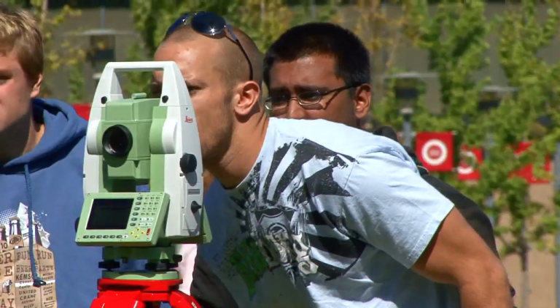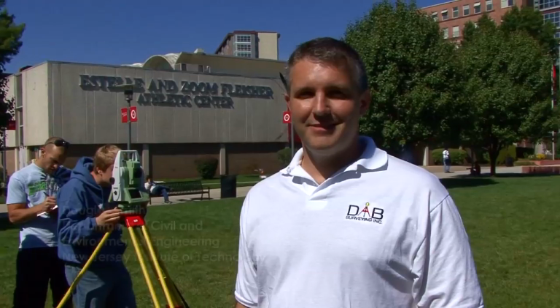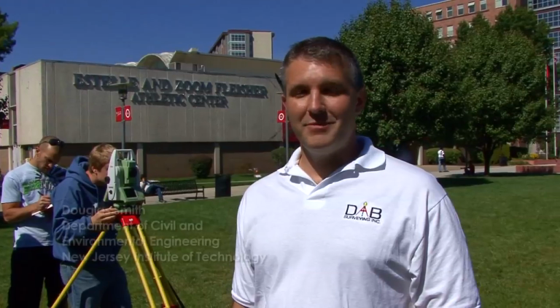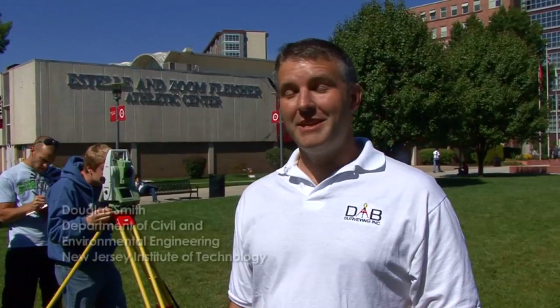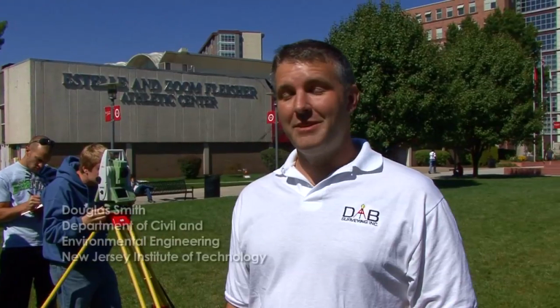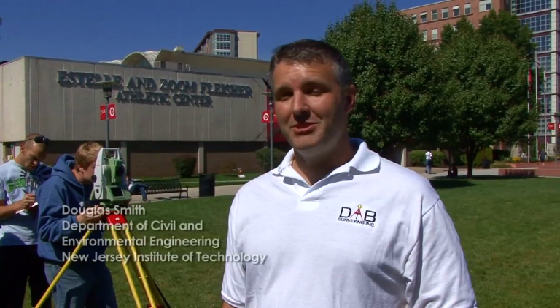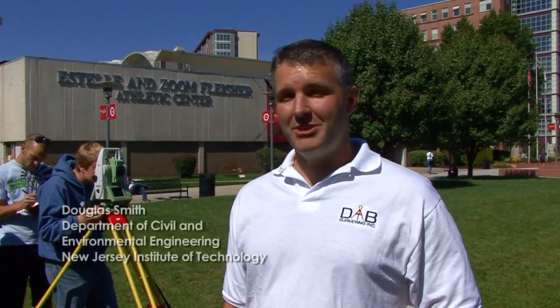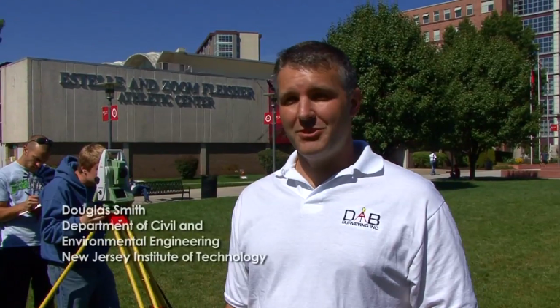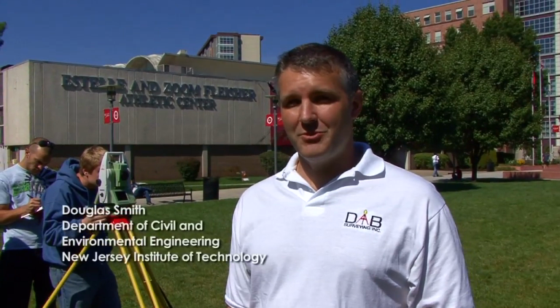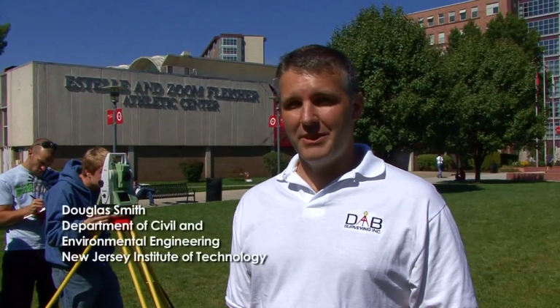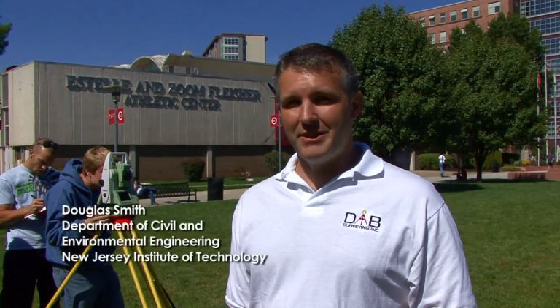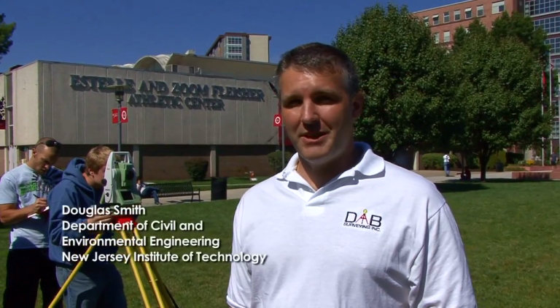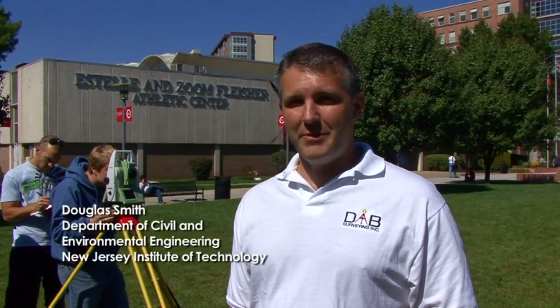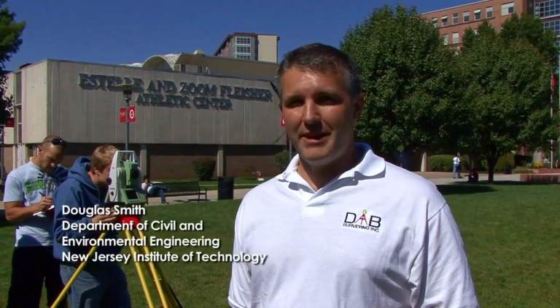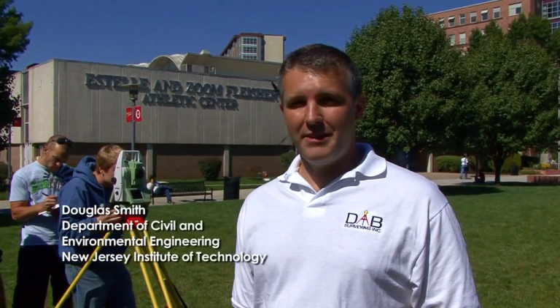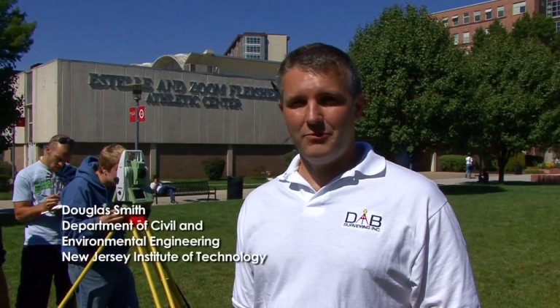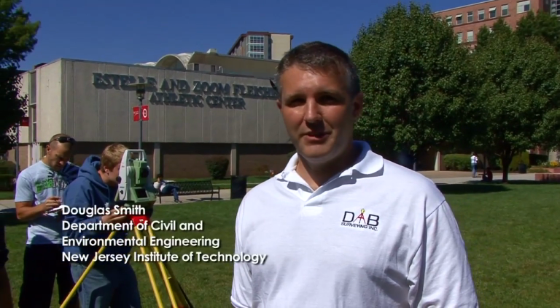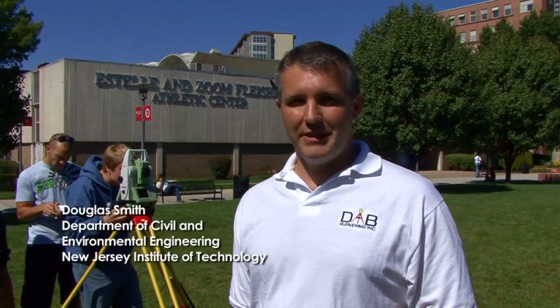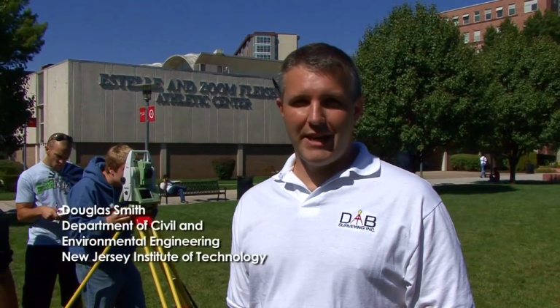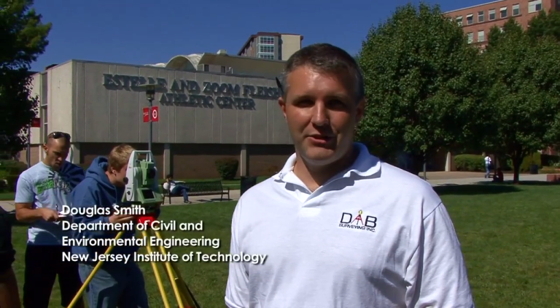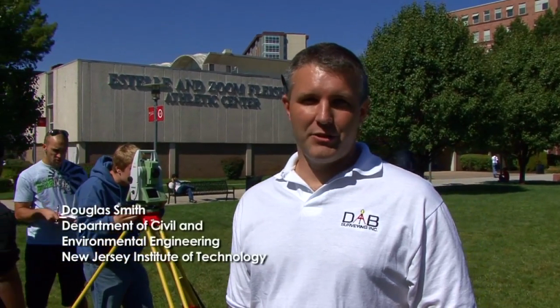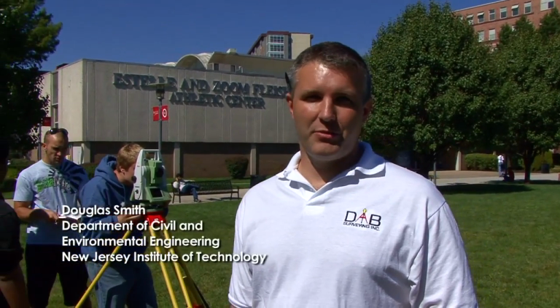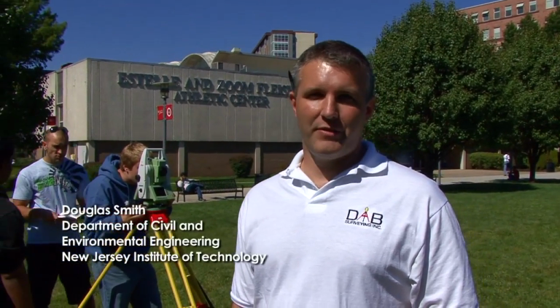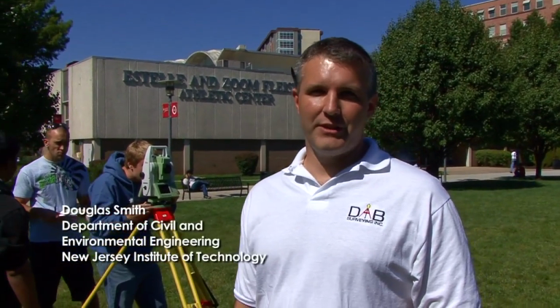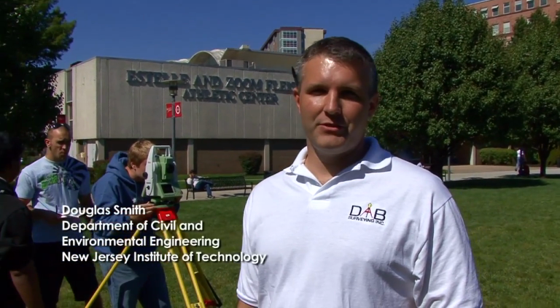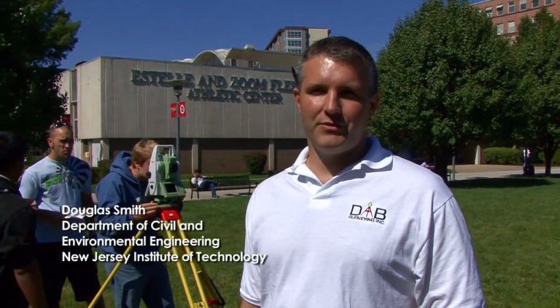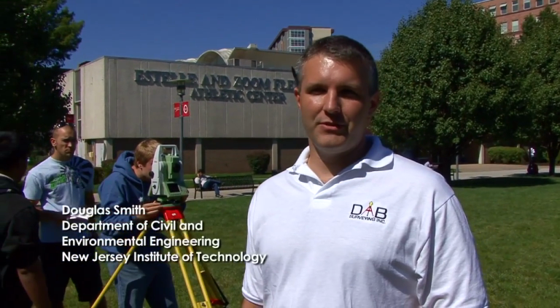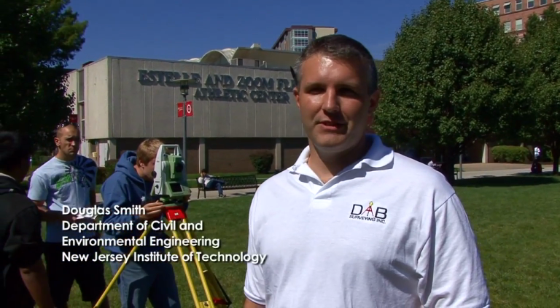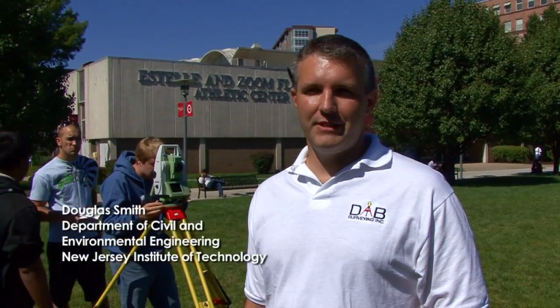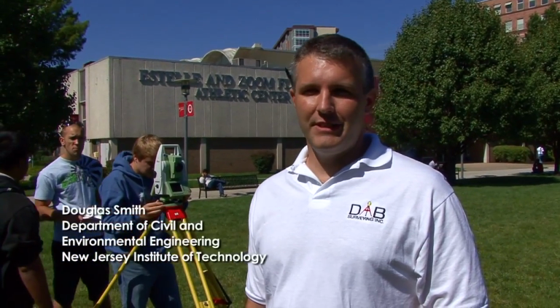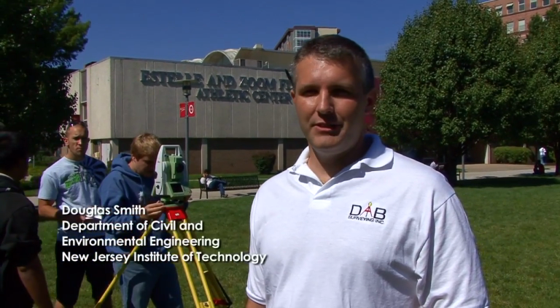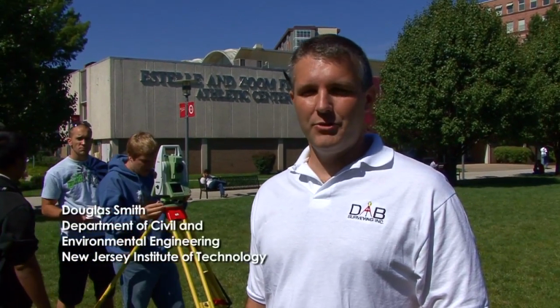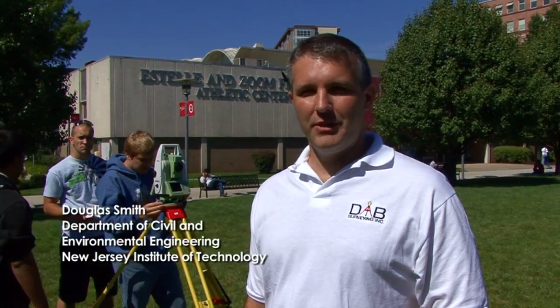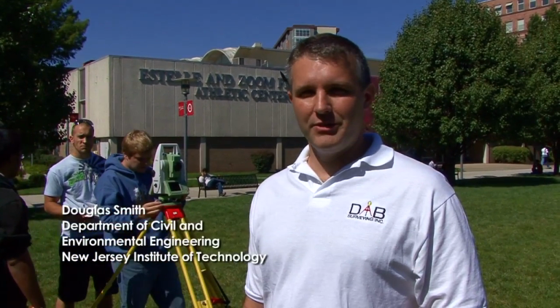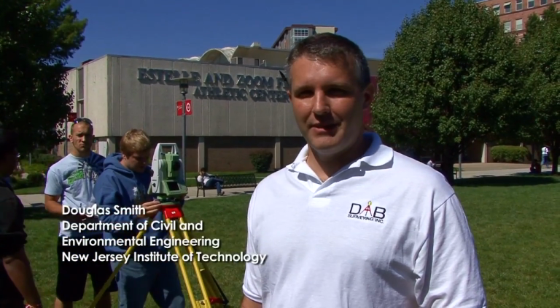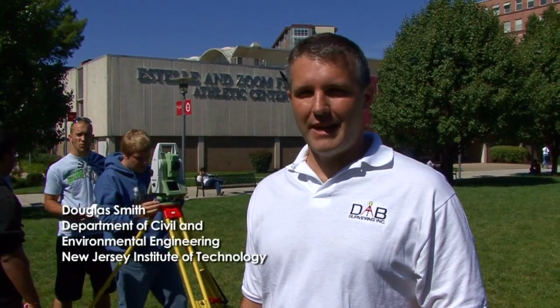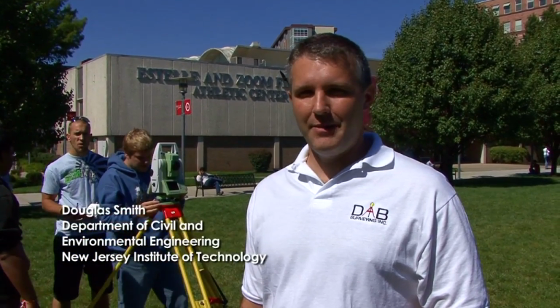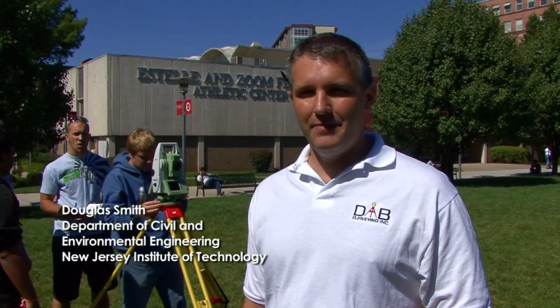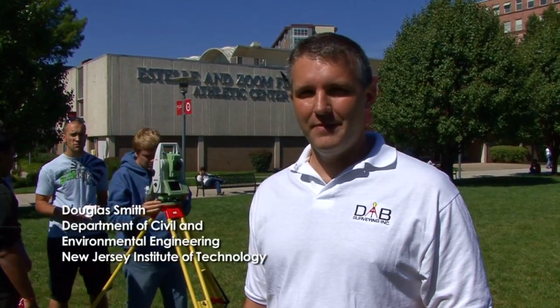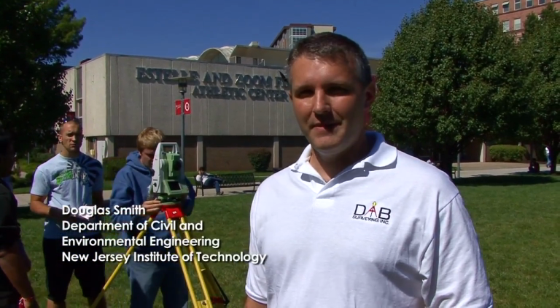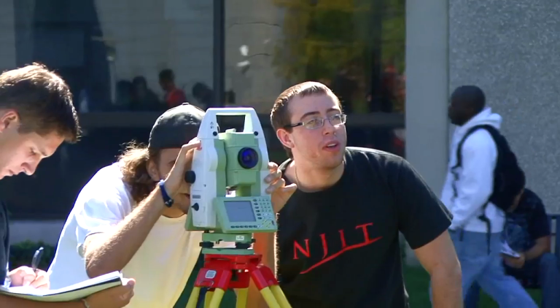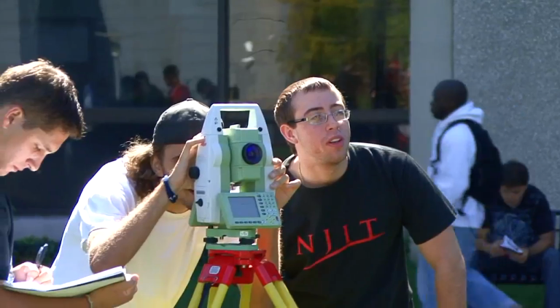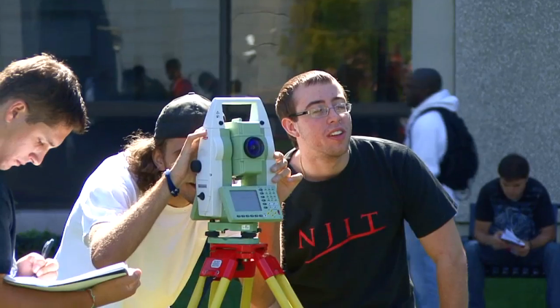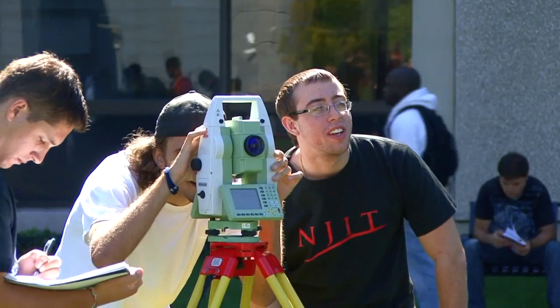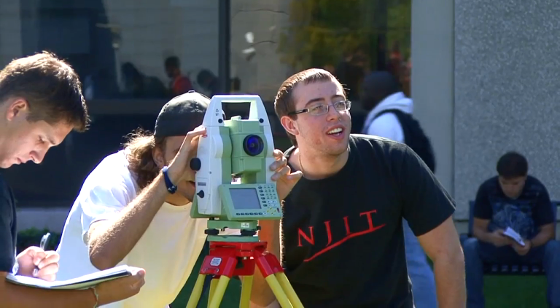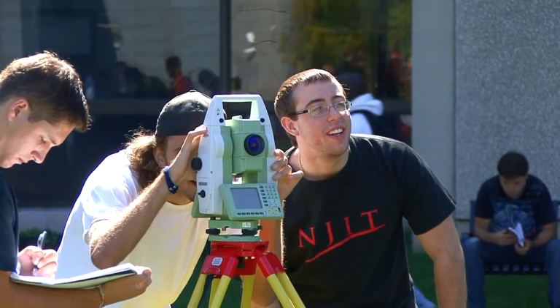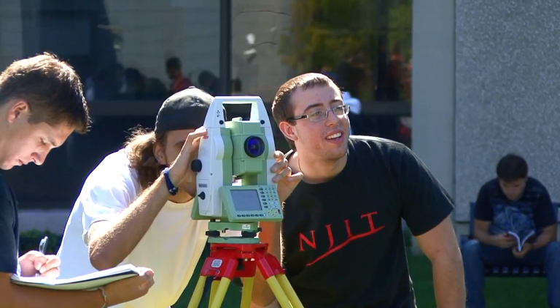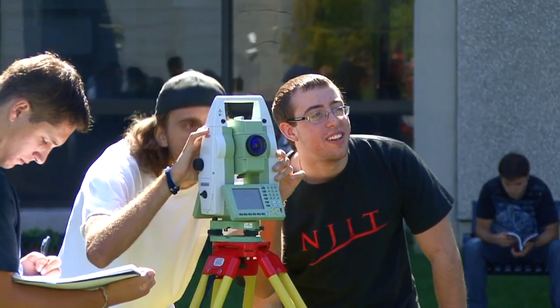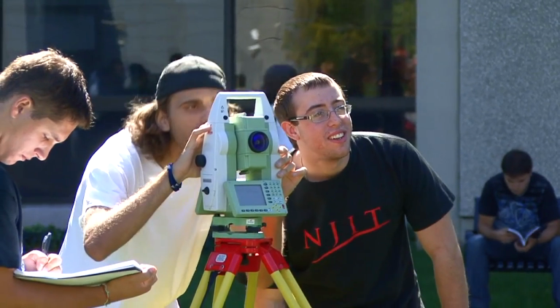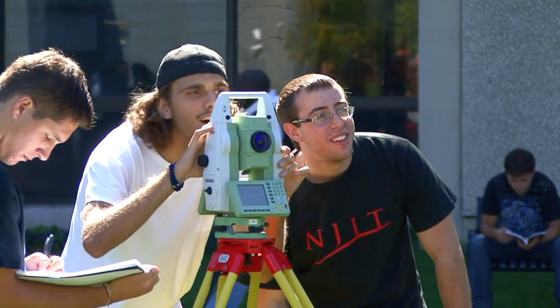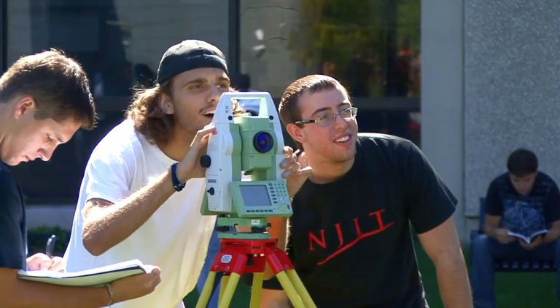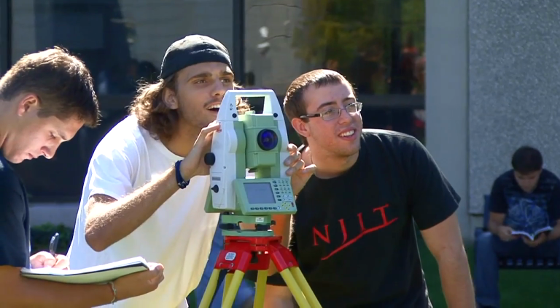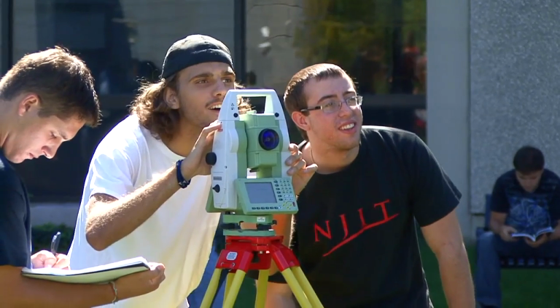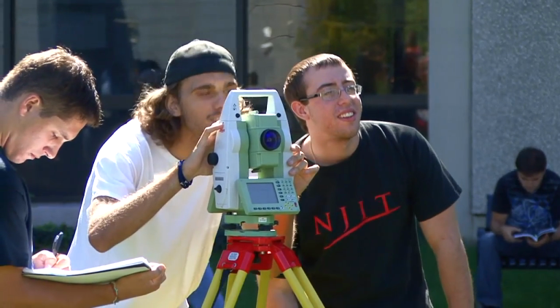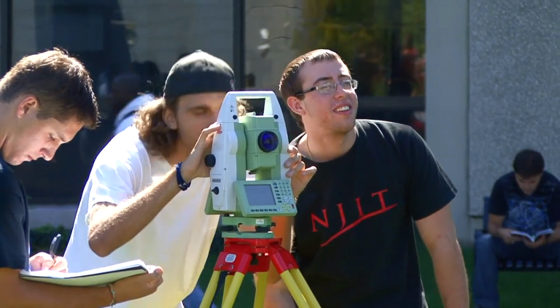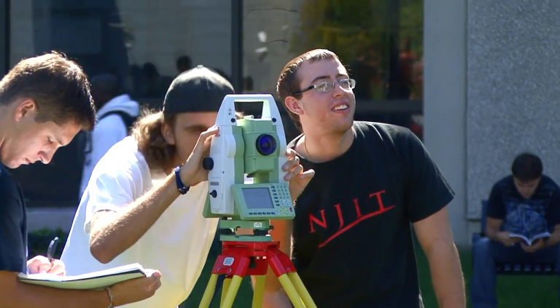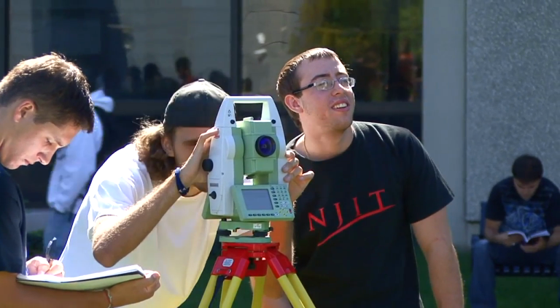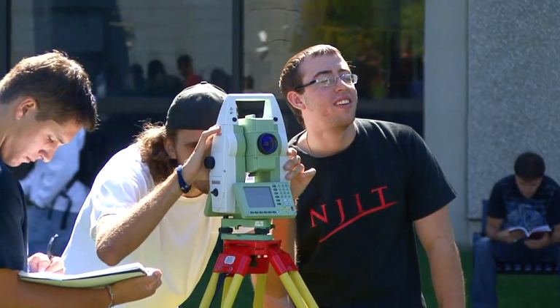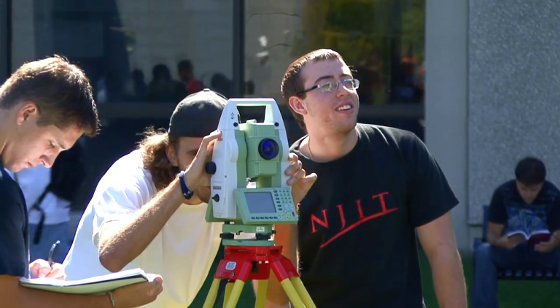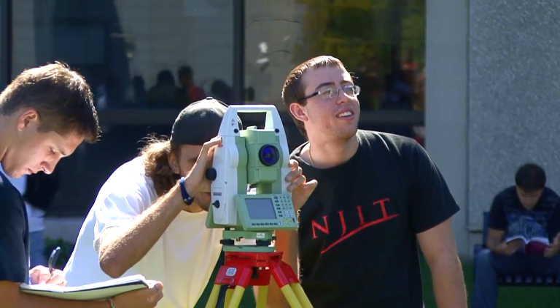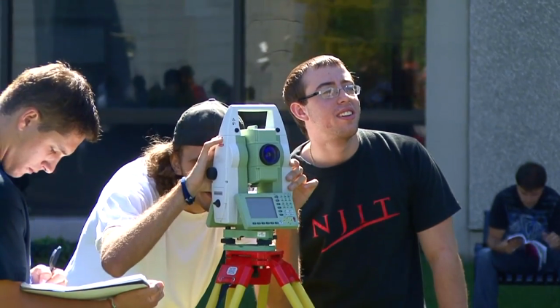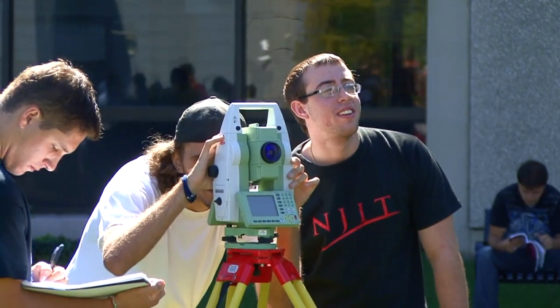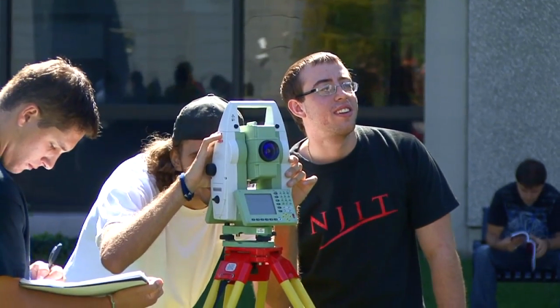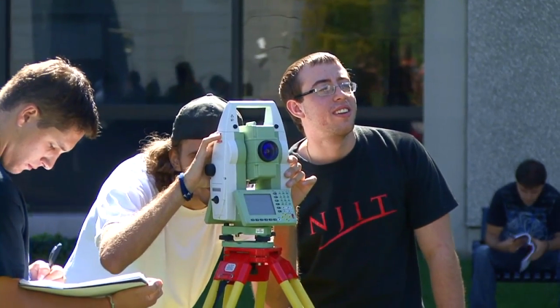My name is Doug Smith. I'm one of the adjunct professors for the CE 200 lab. Today we're out here learning how to use a total station.